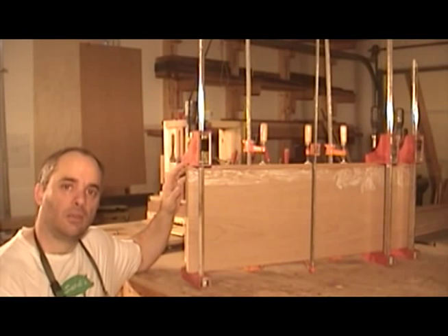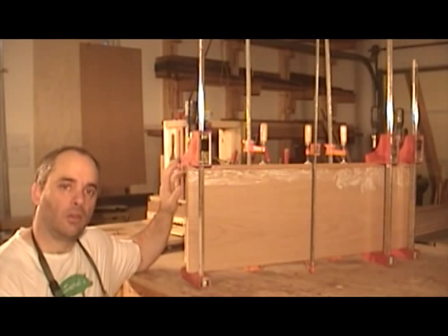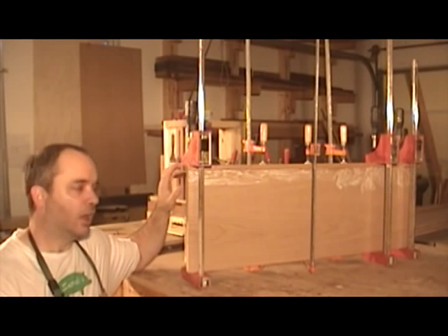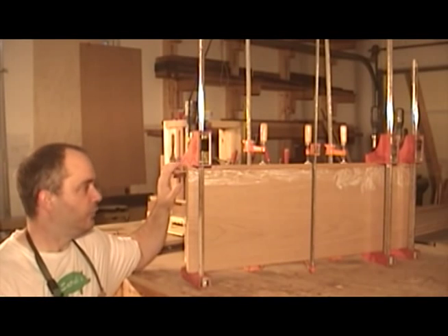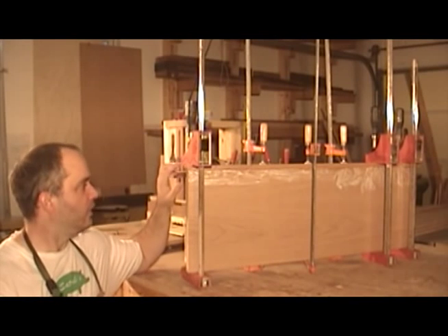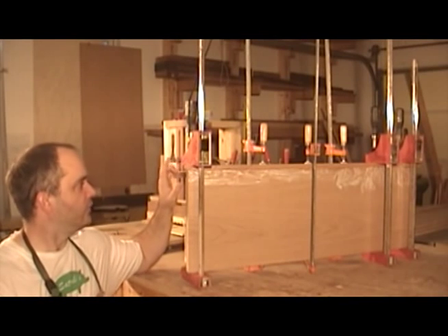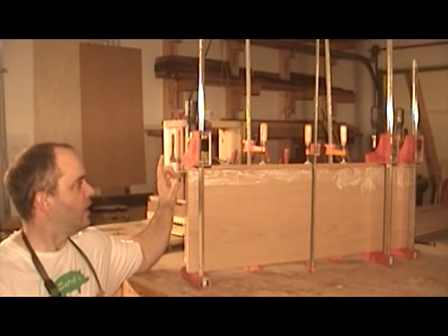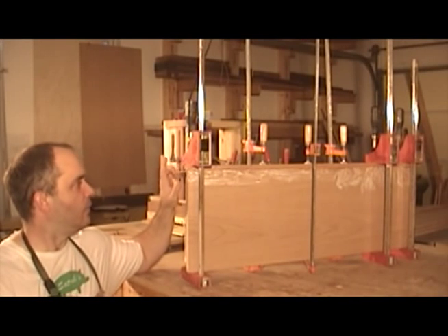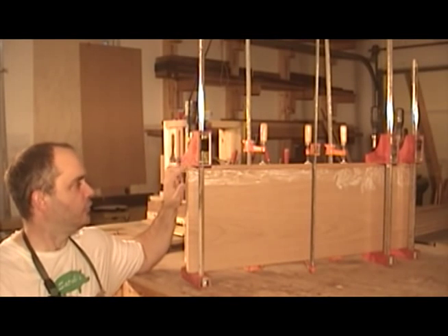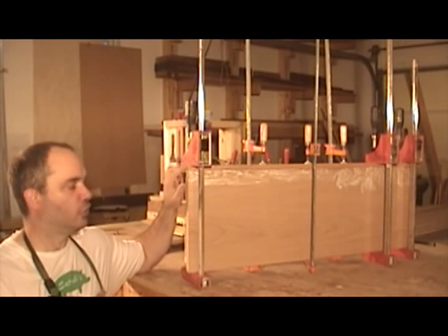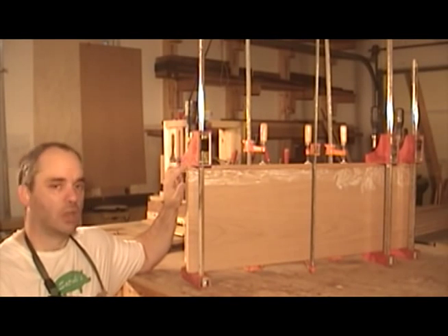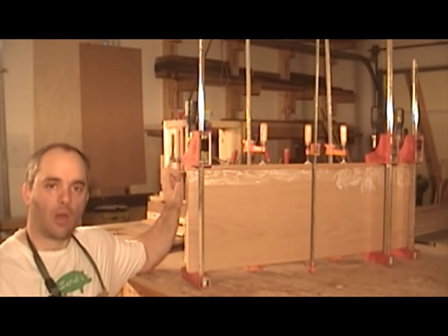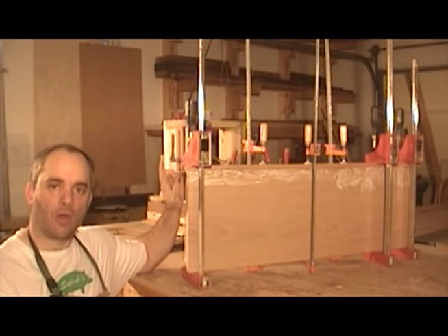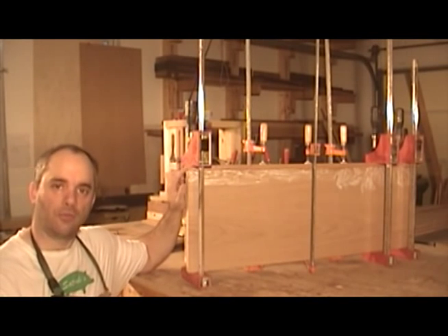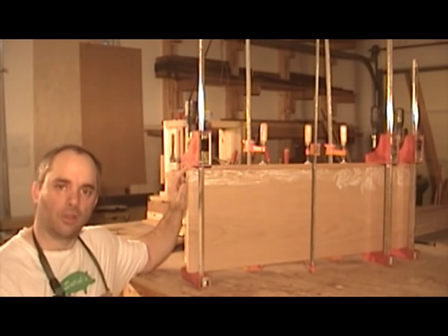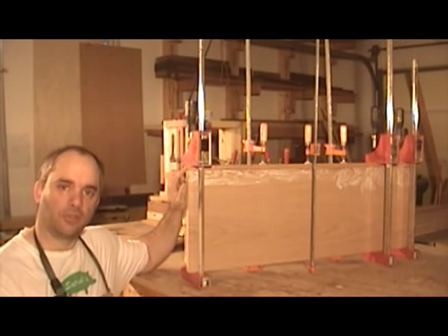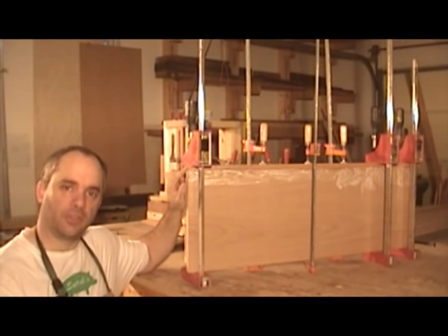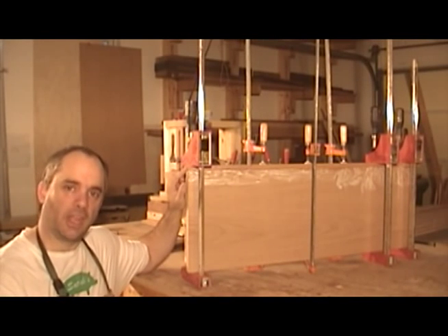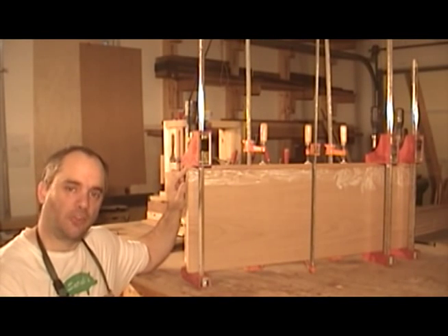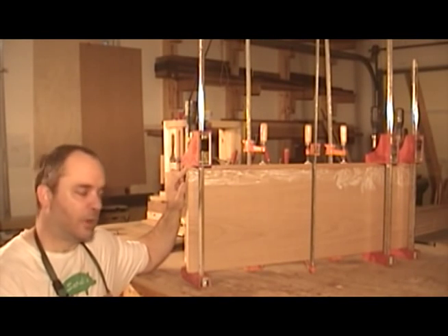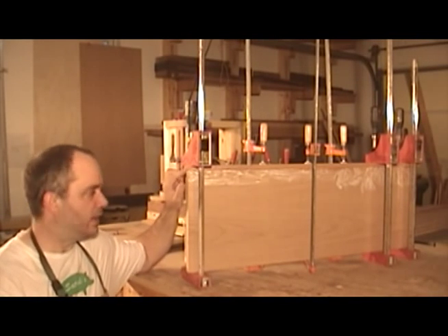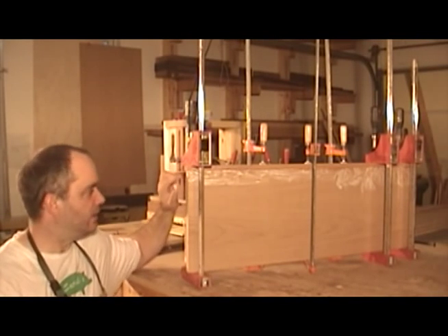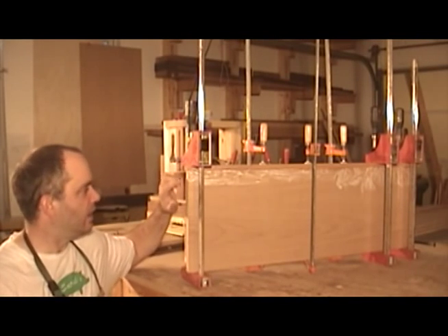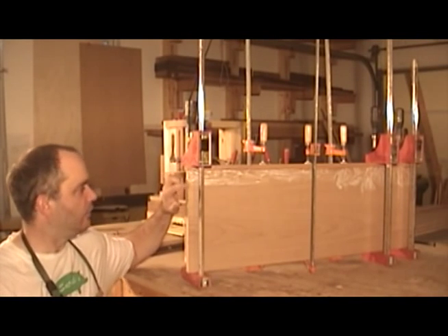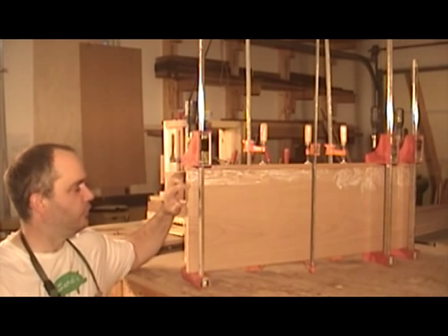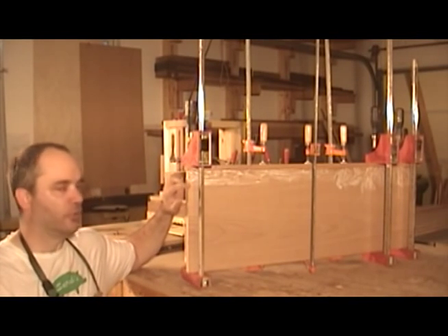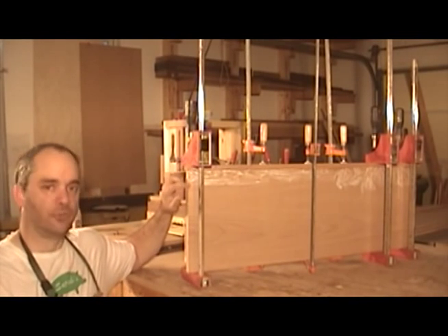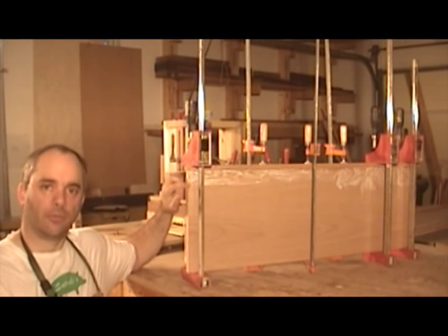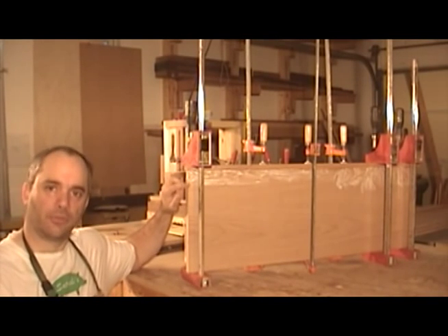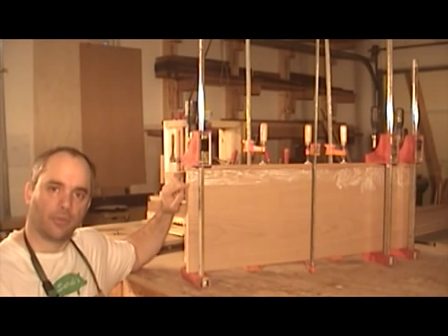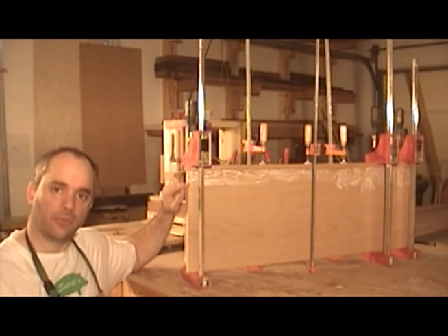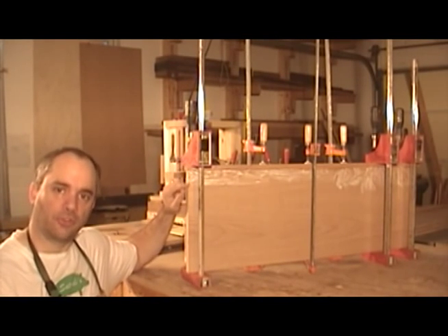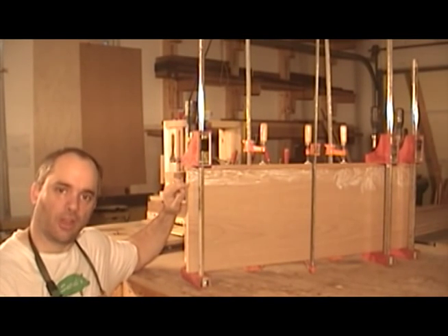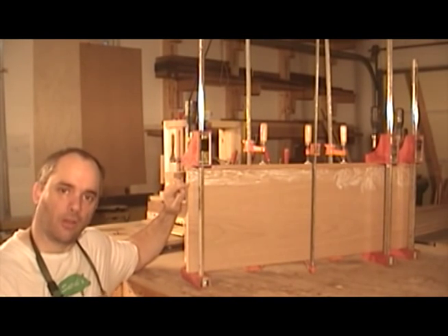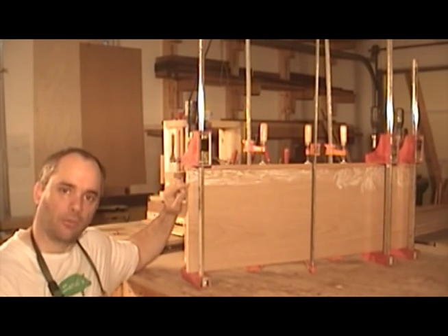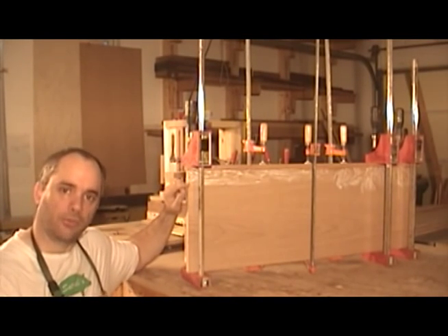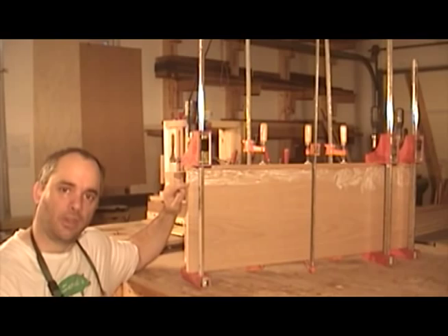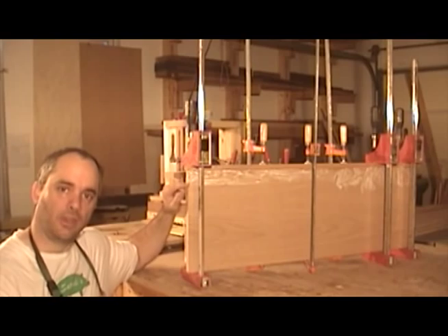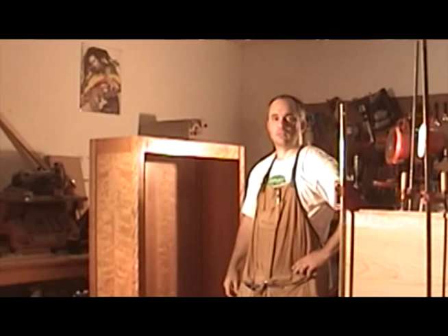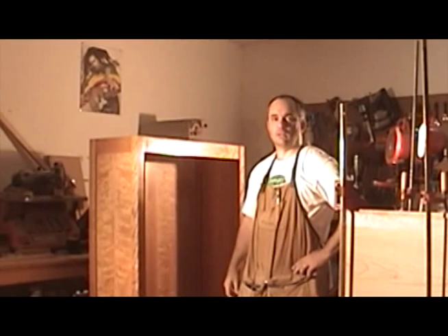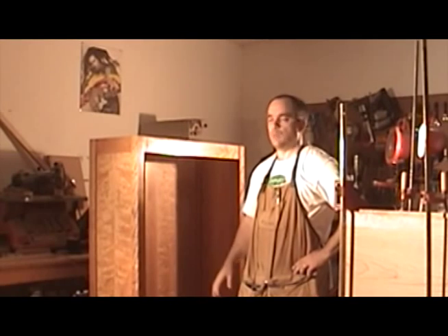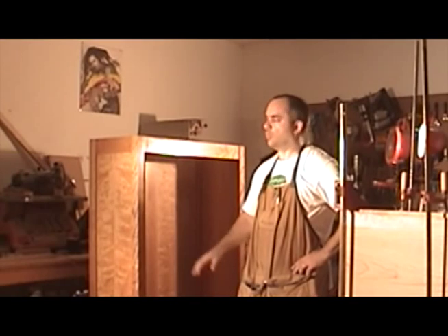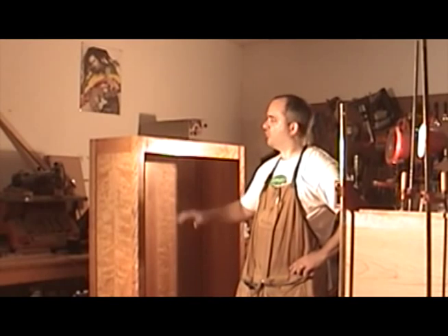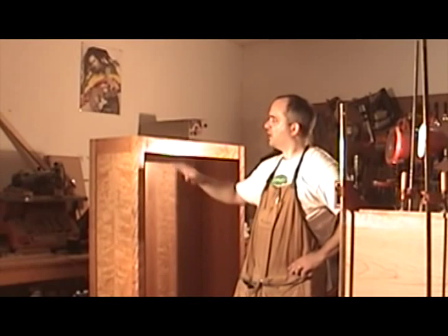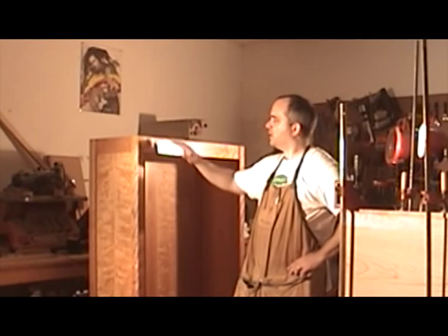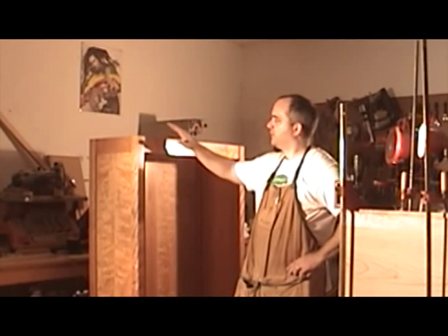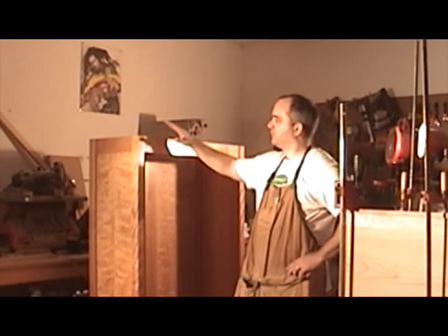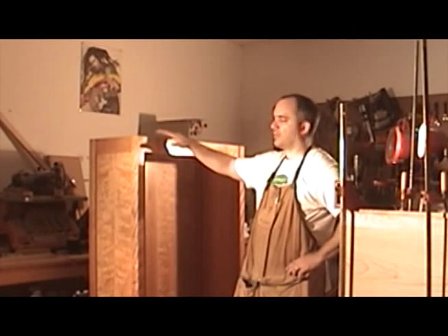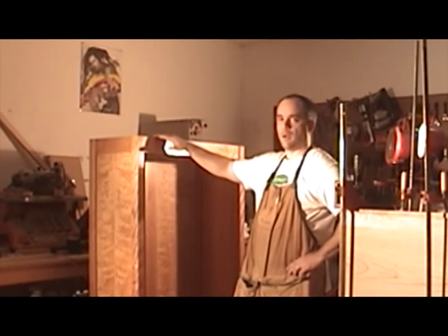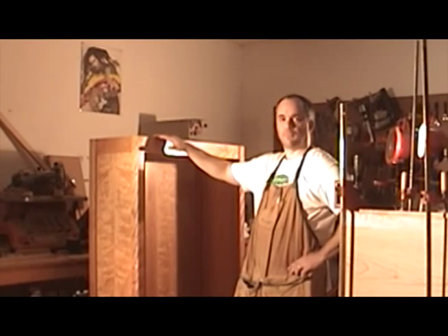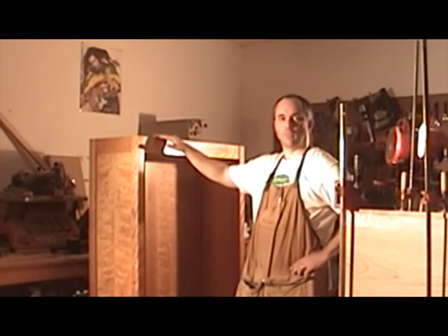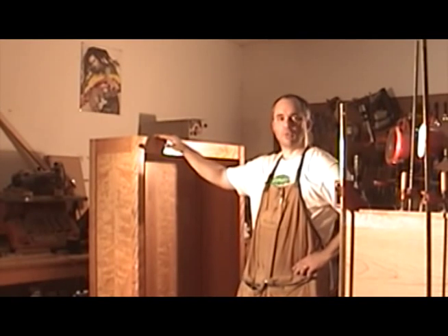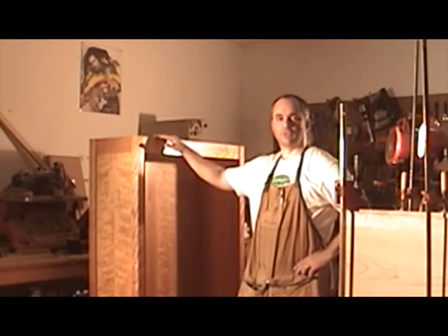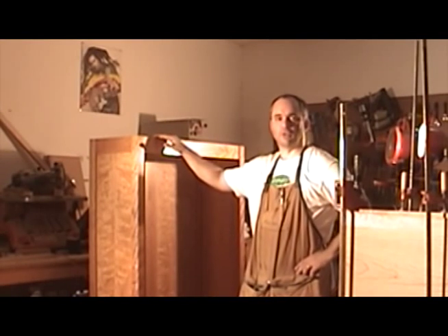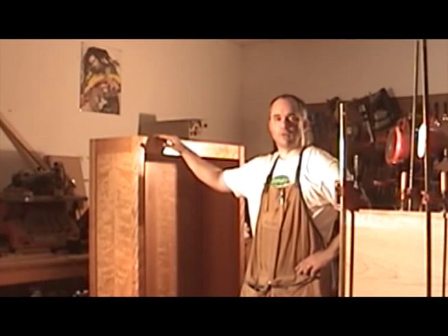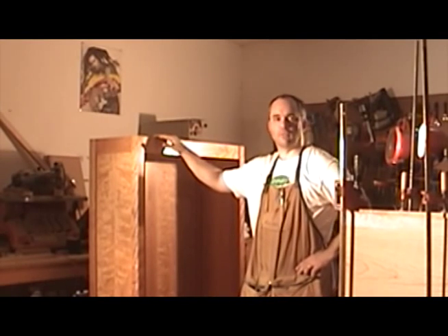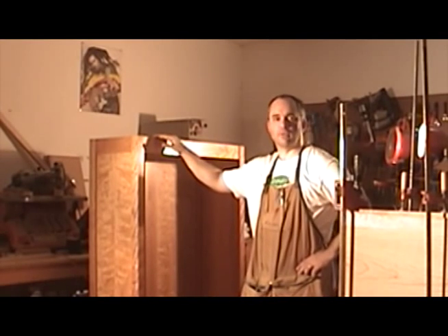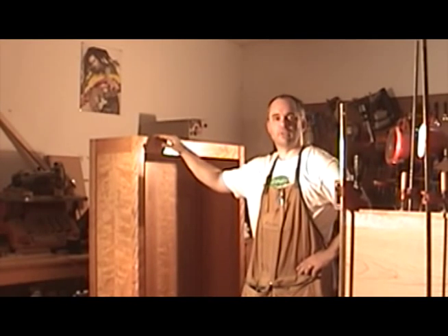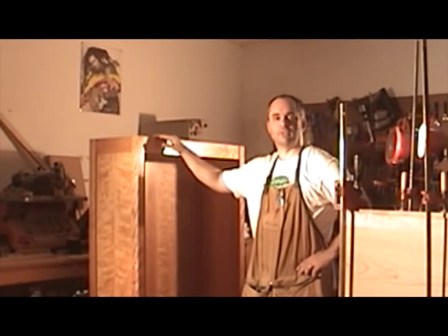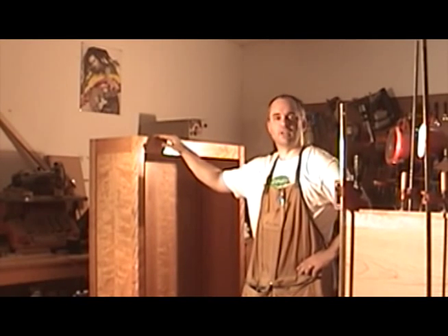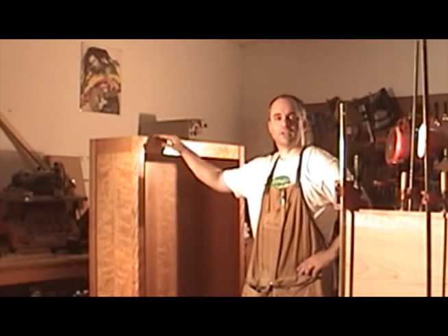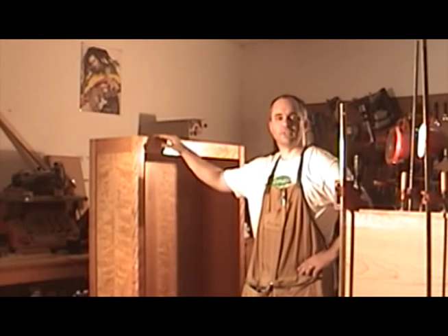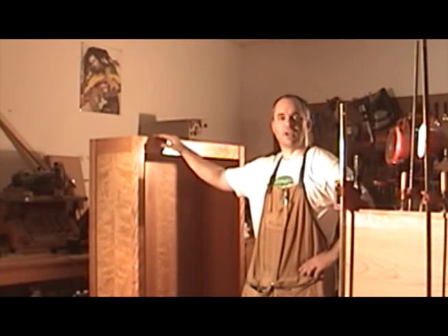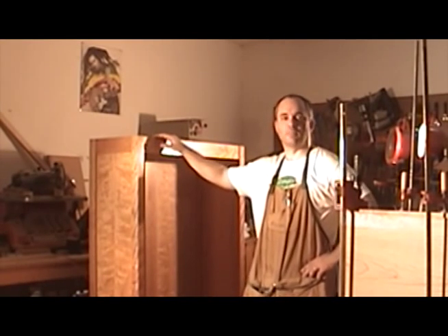Next time I'll show you how I flush the edge banding down through the surface of the shelves, and we'll finally make the top of the bookshelf. See you next time.